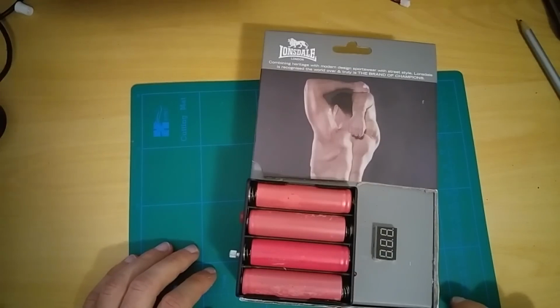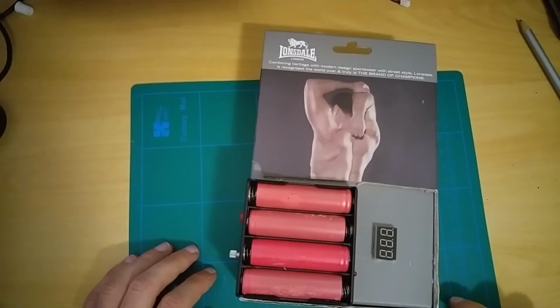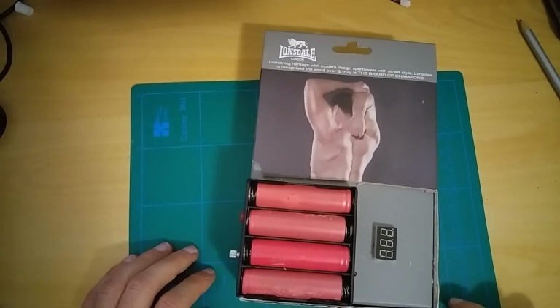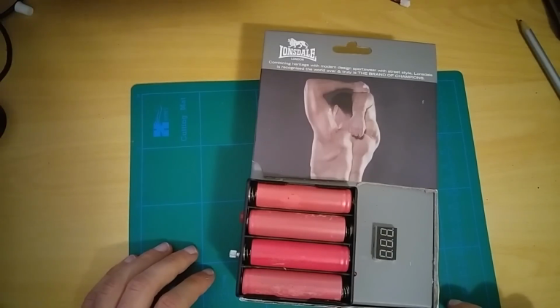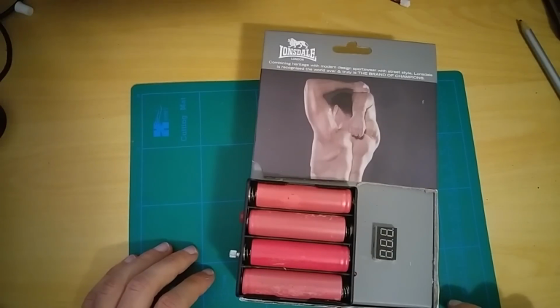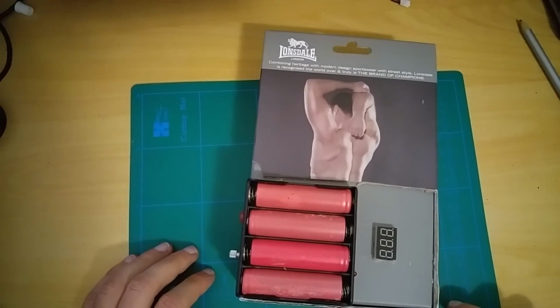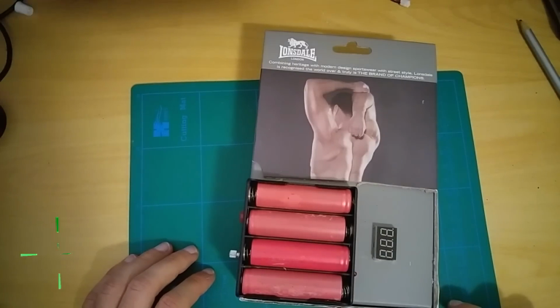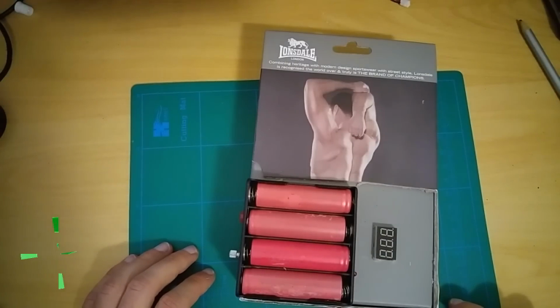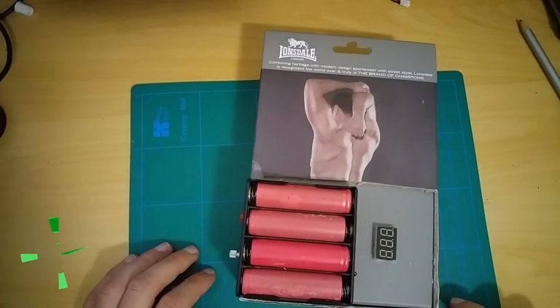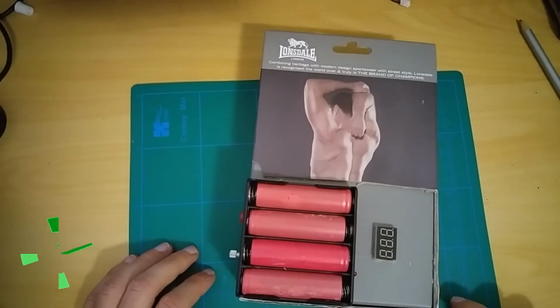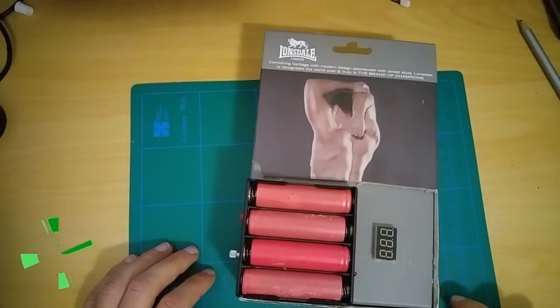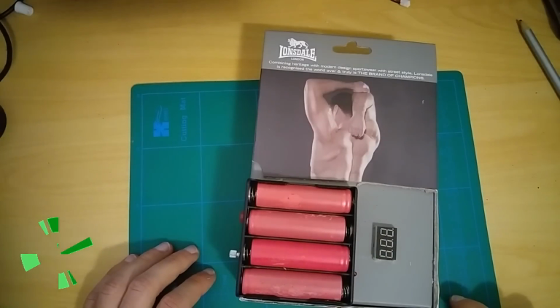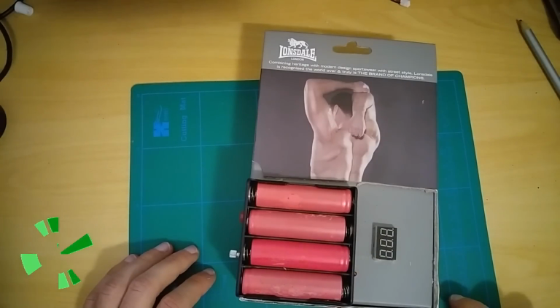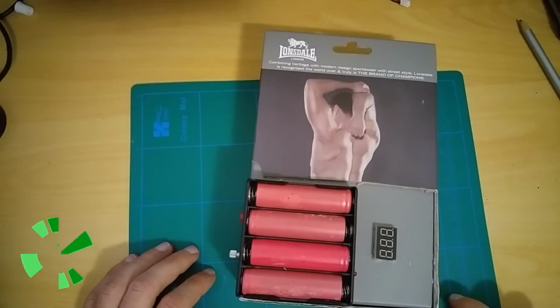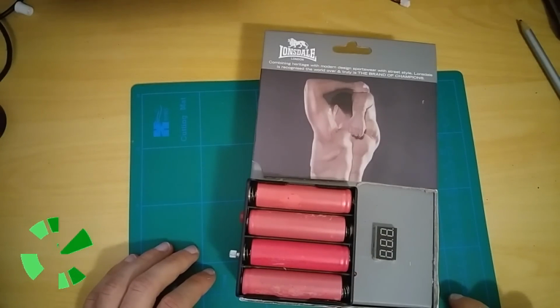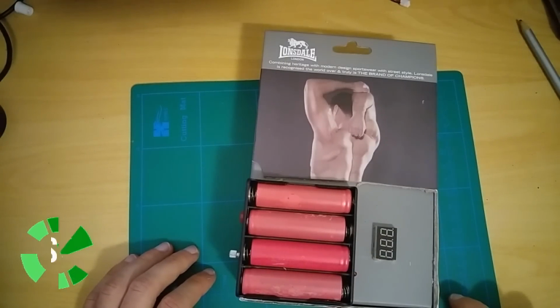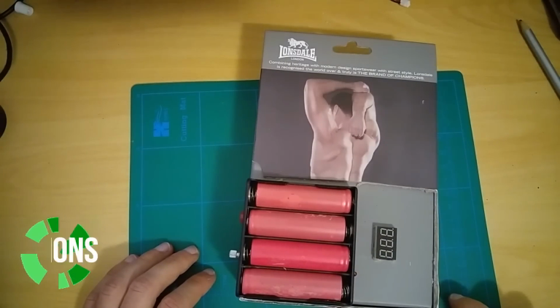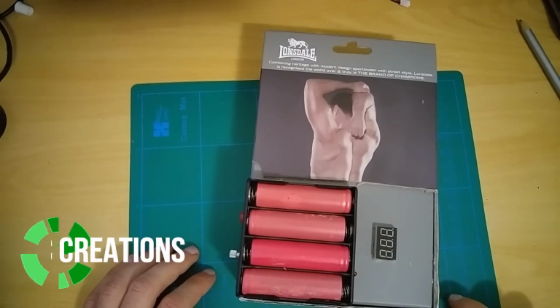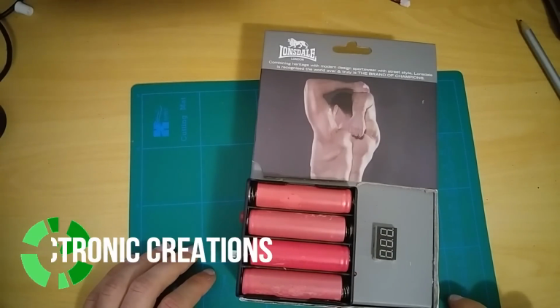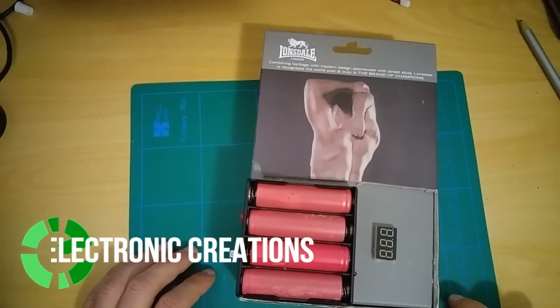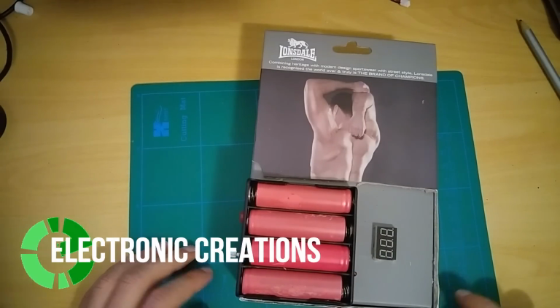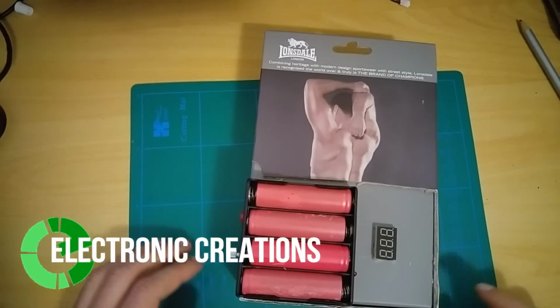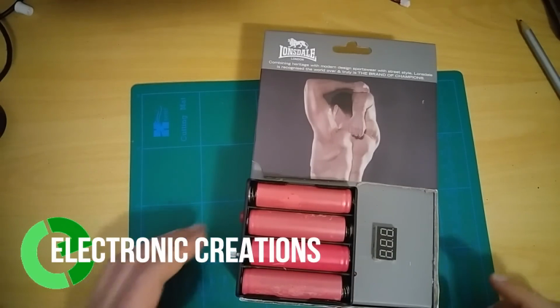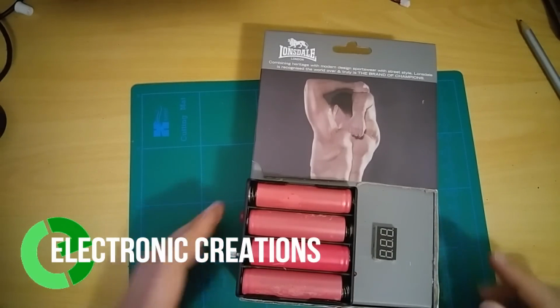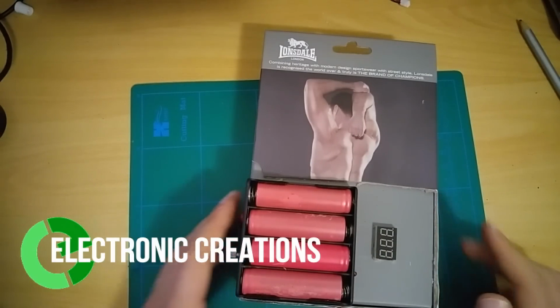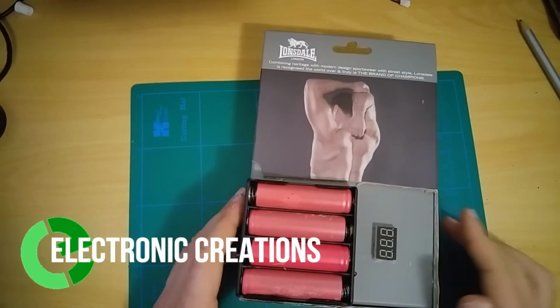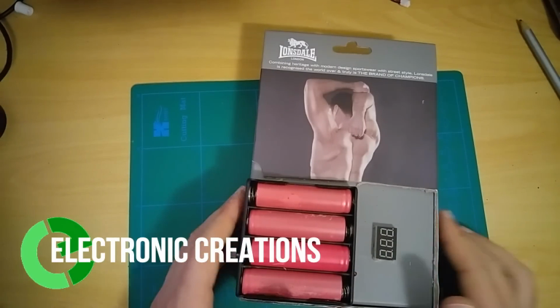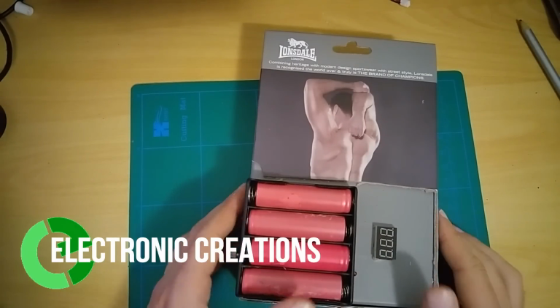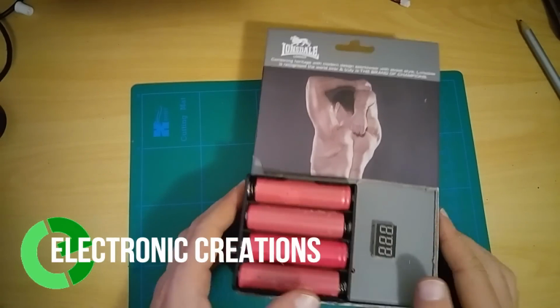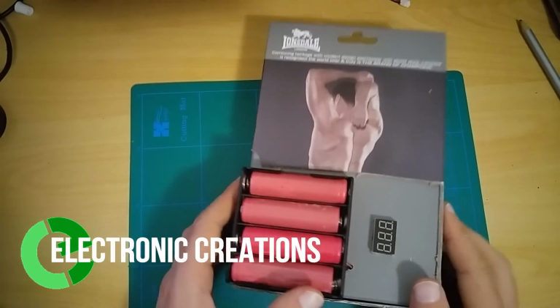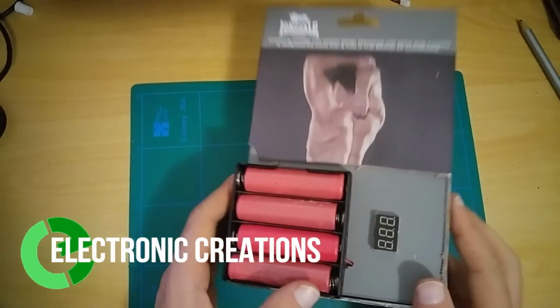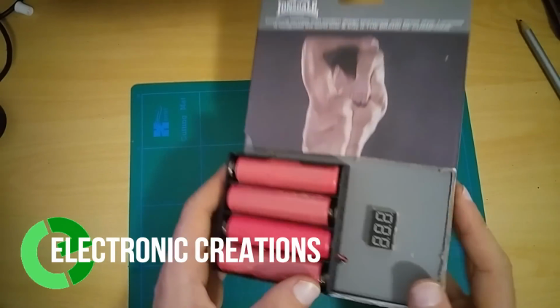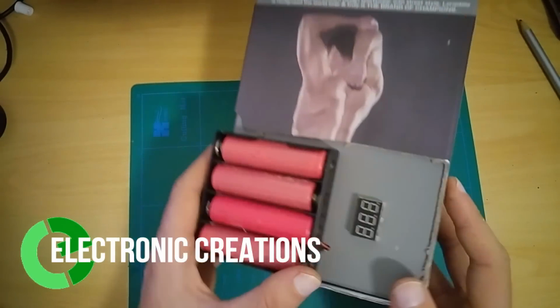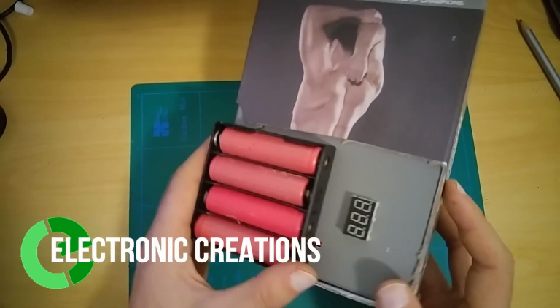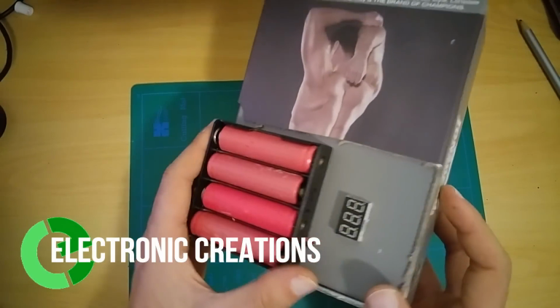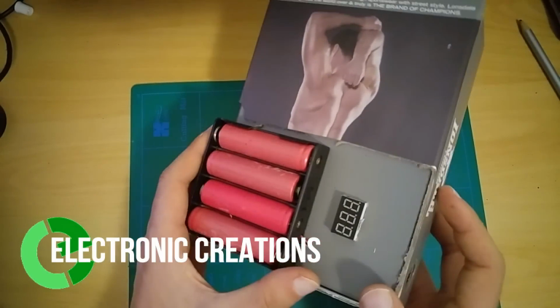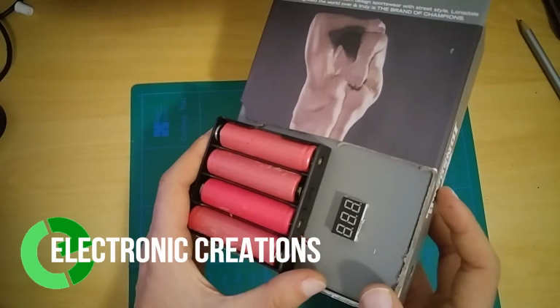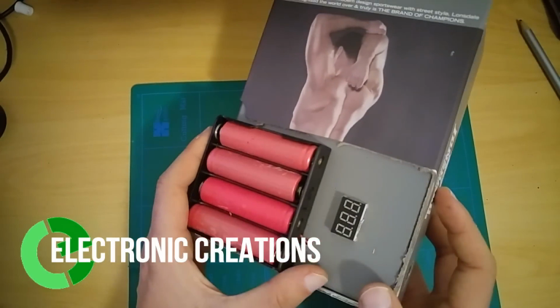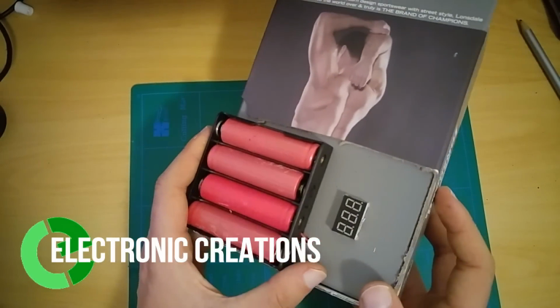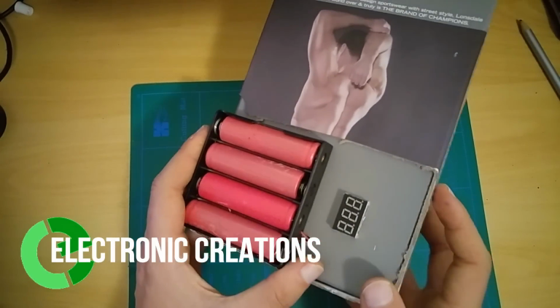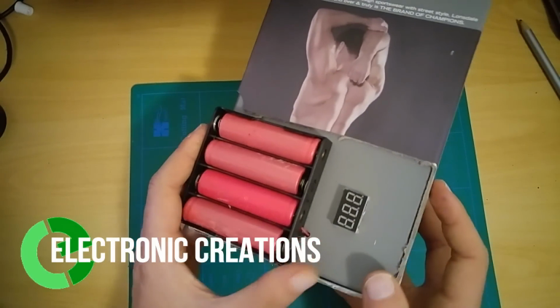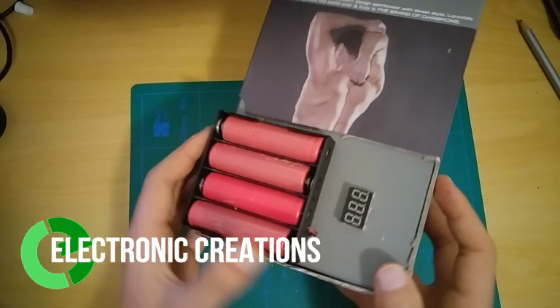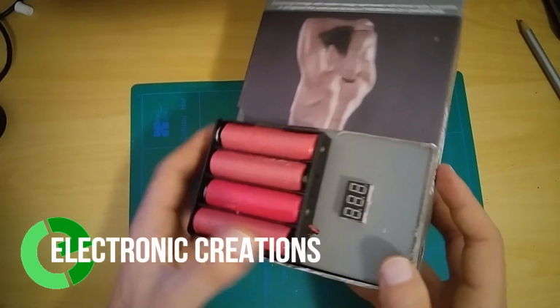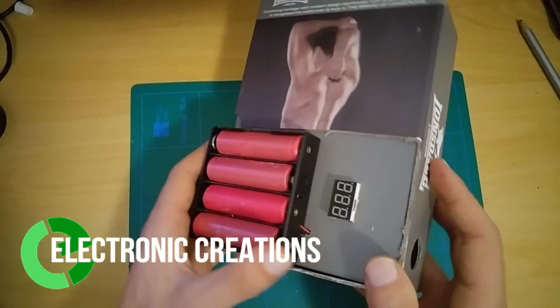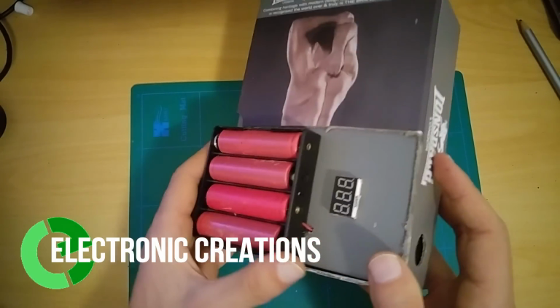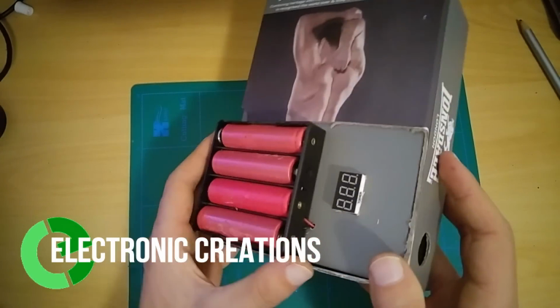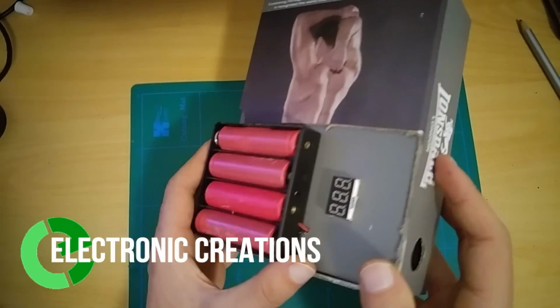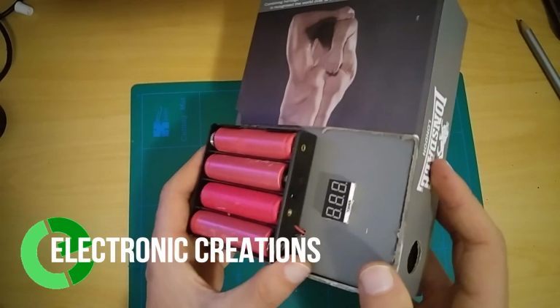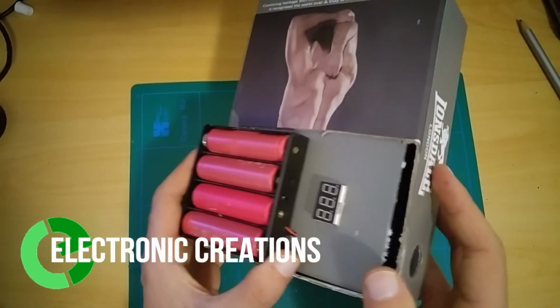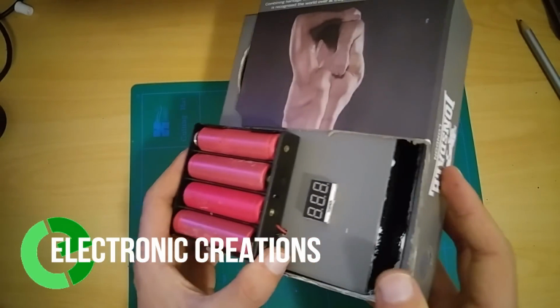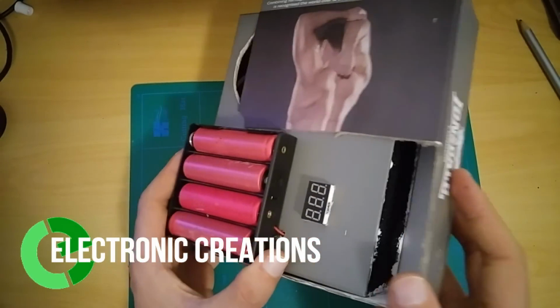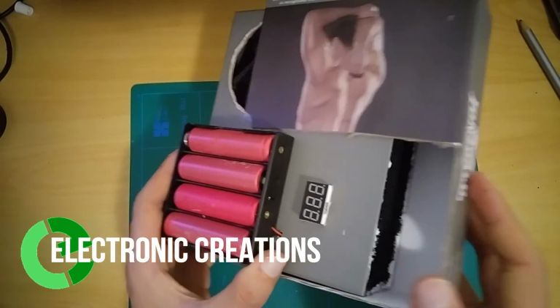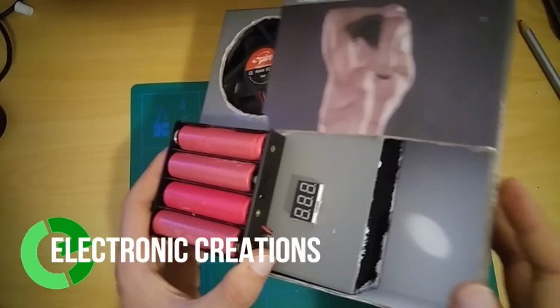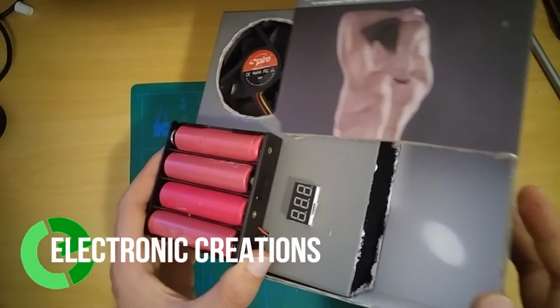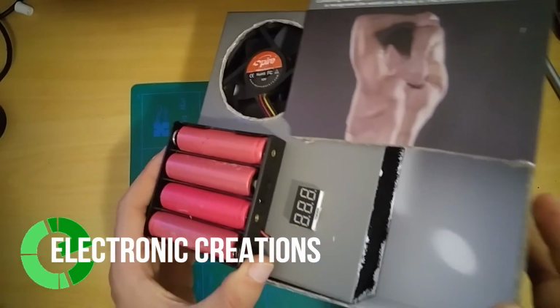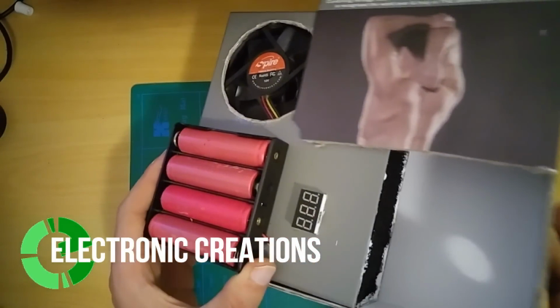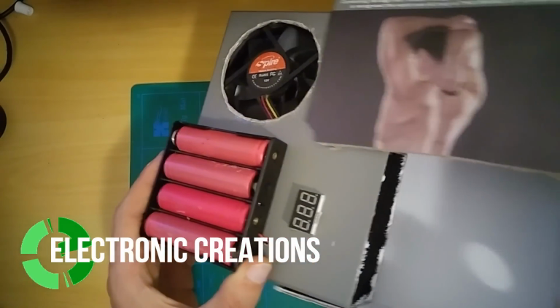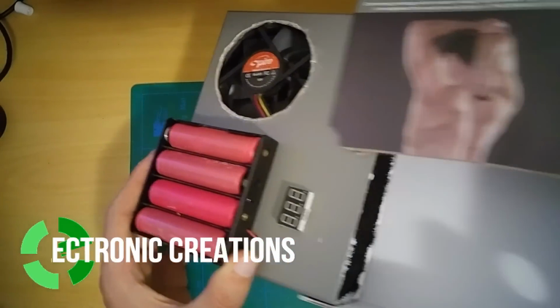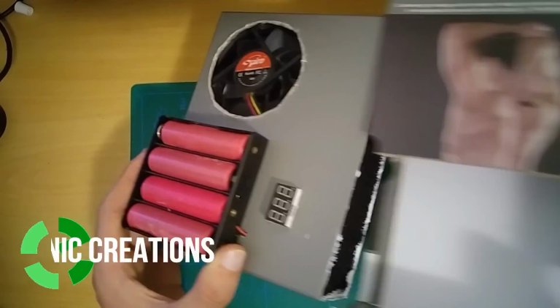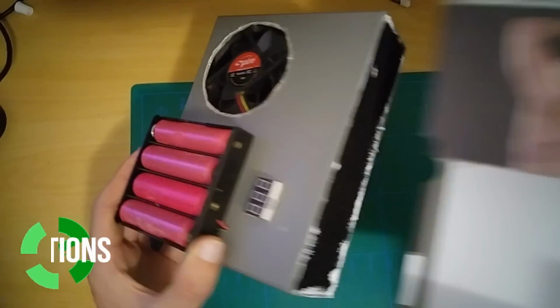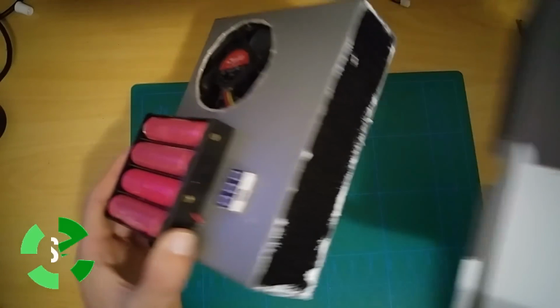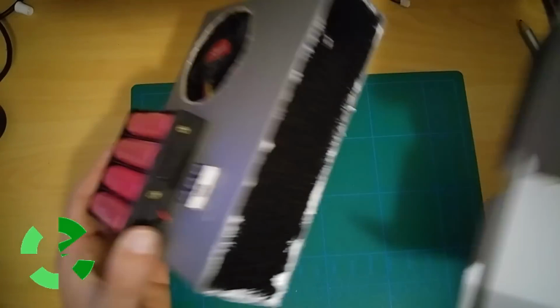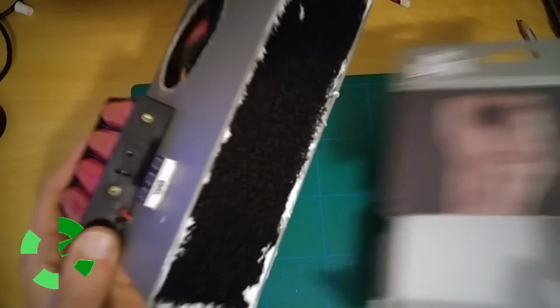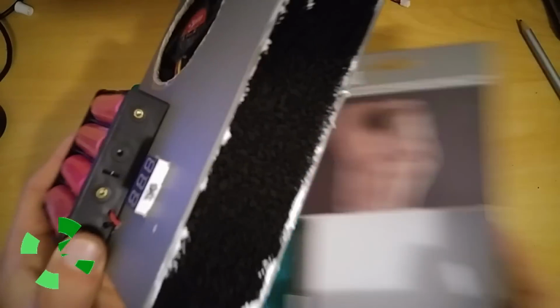Welcome to Electronic Creations. Today I'm gonna show you how to make a soldering fume extractor.